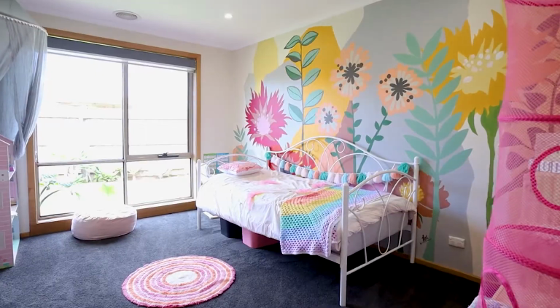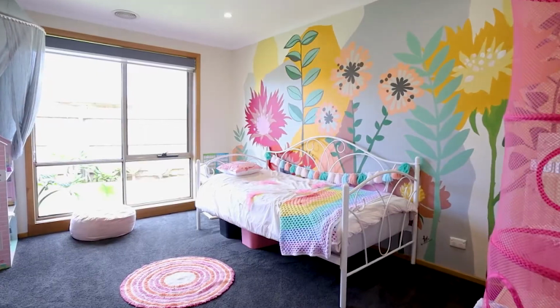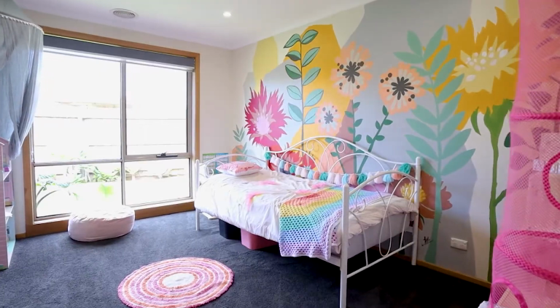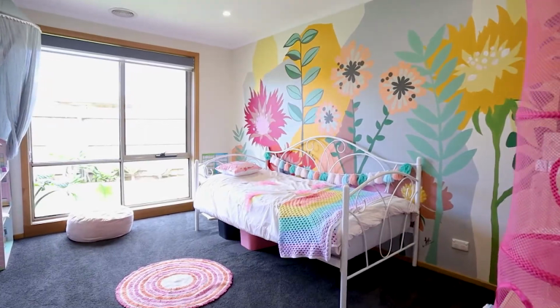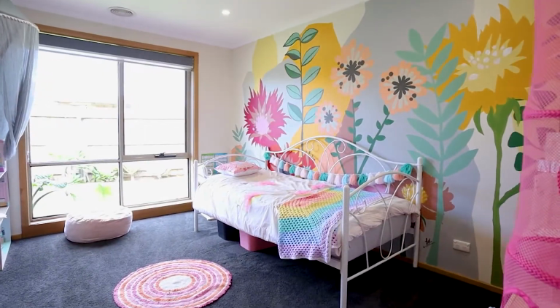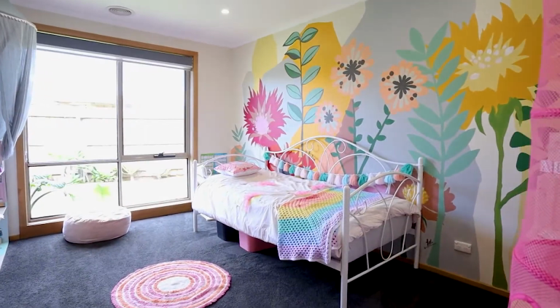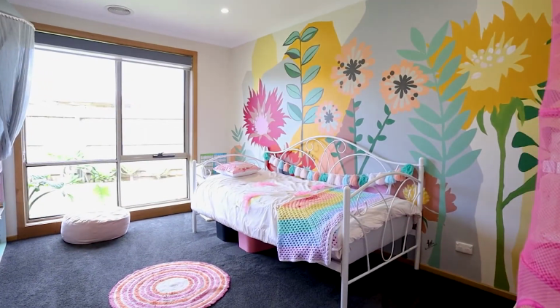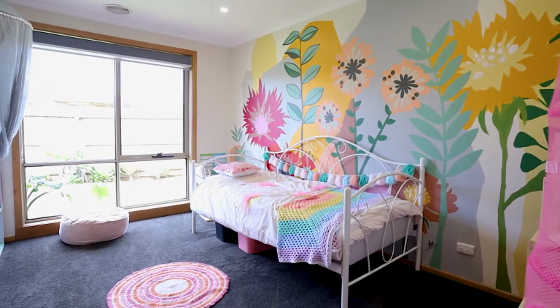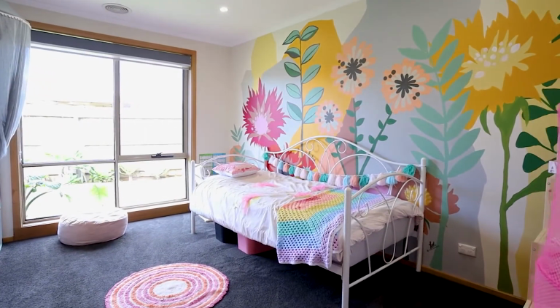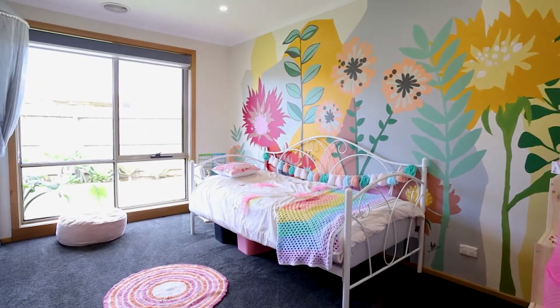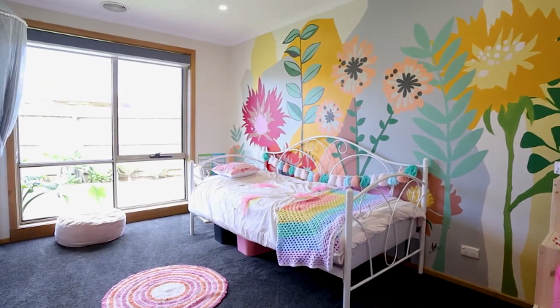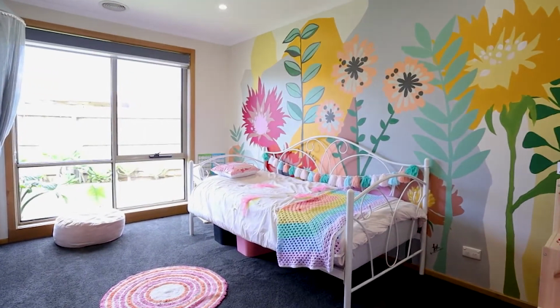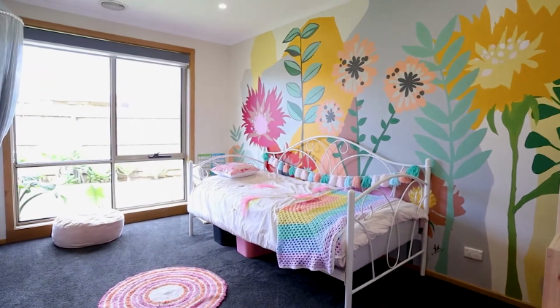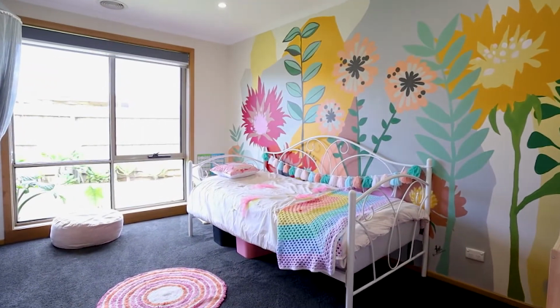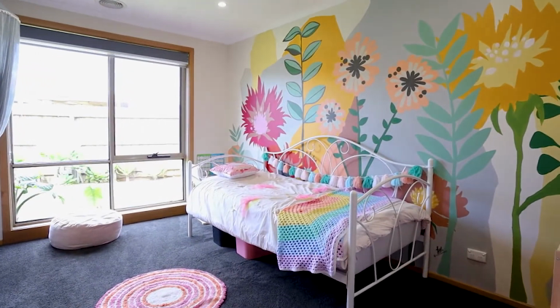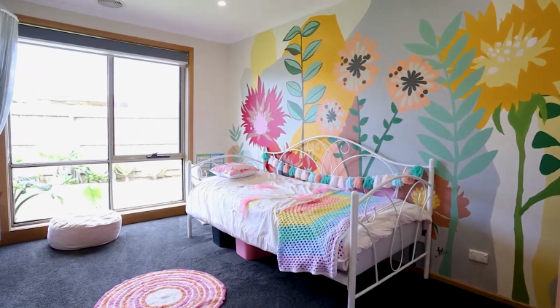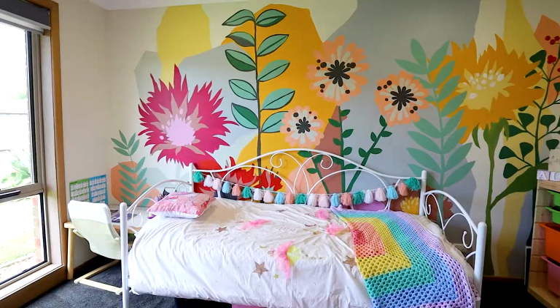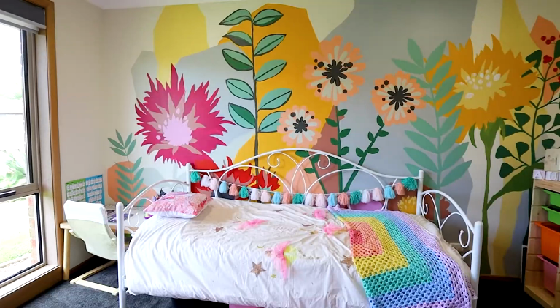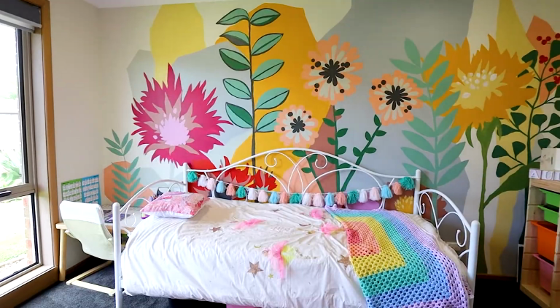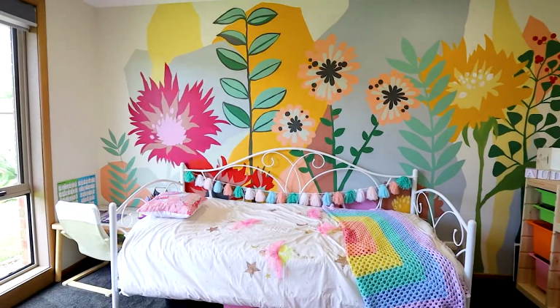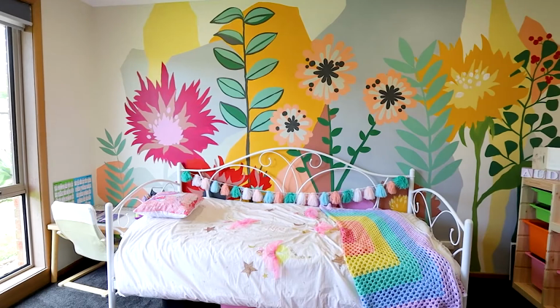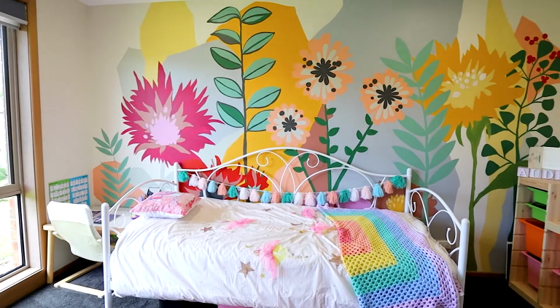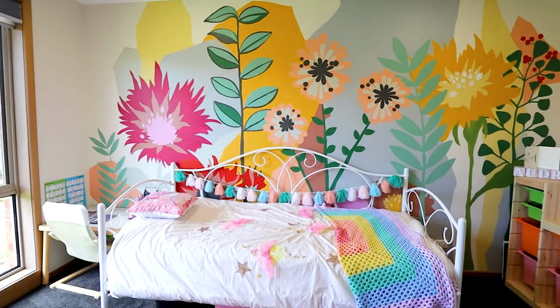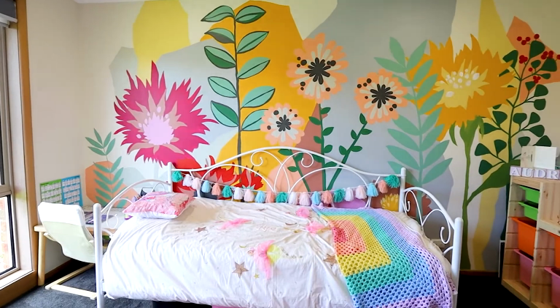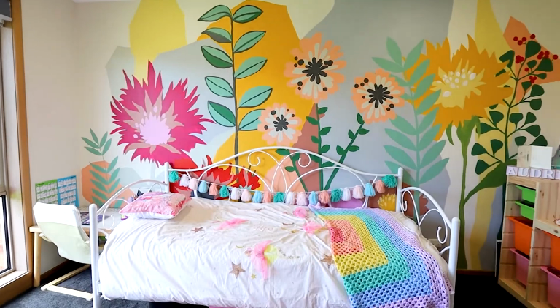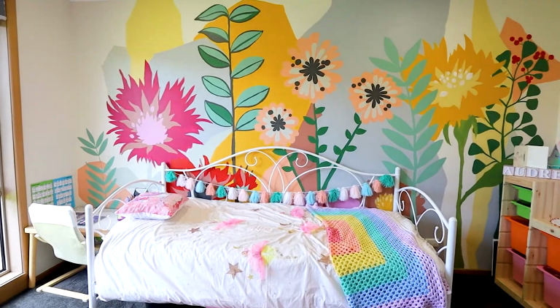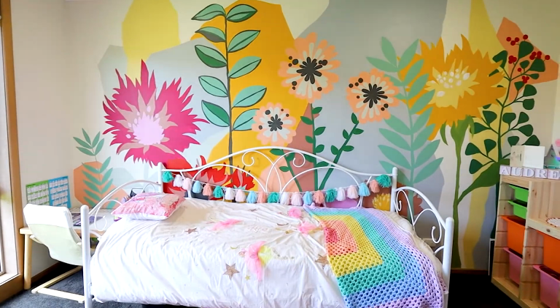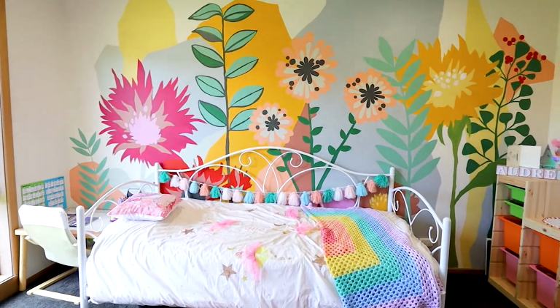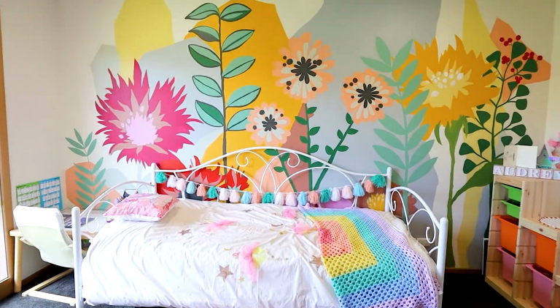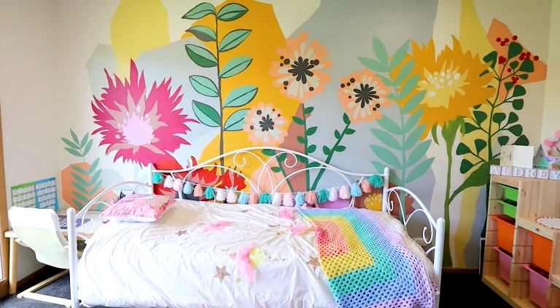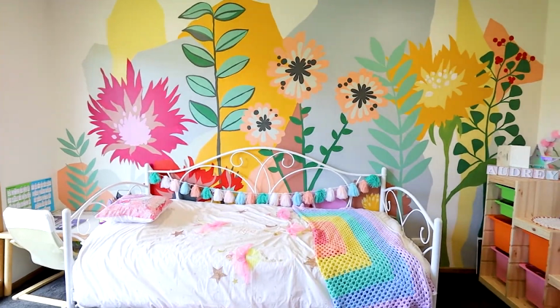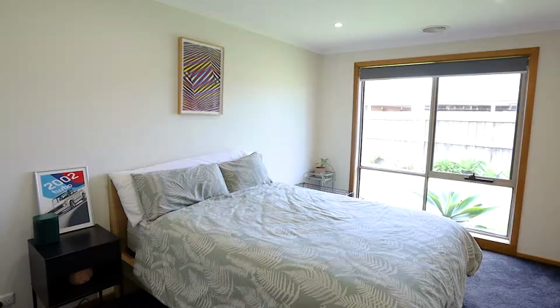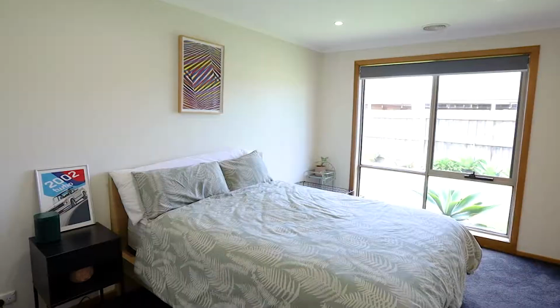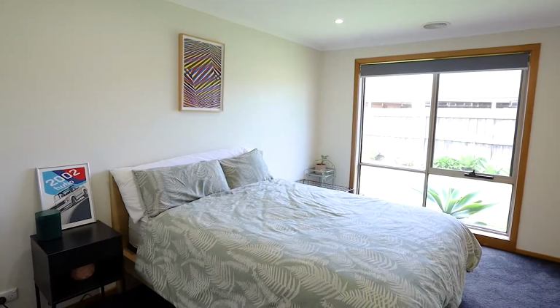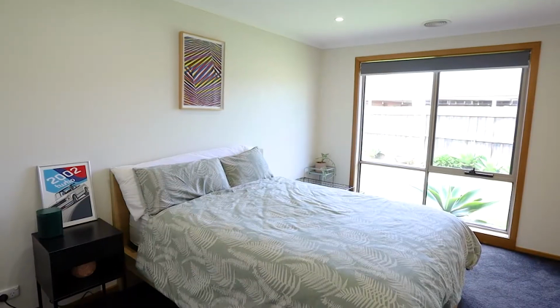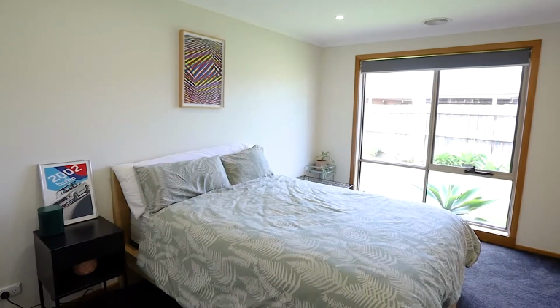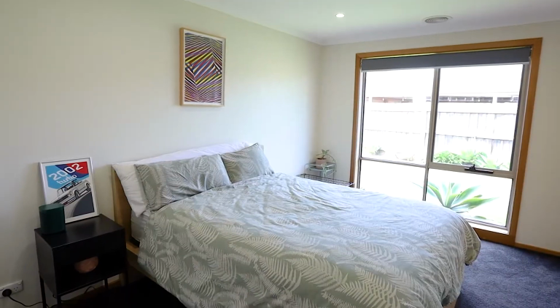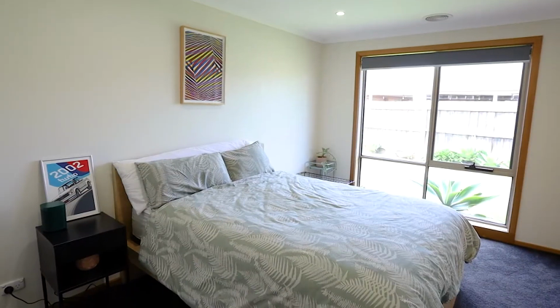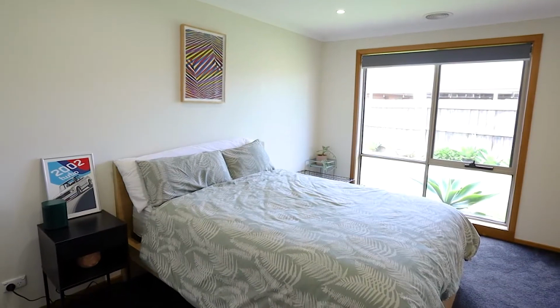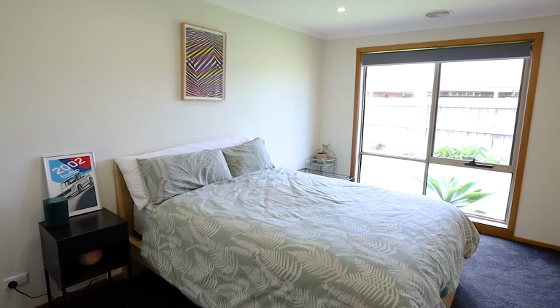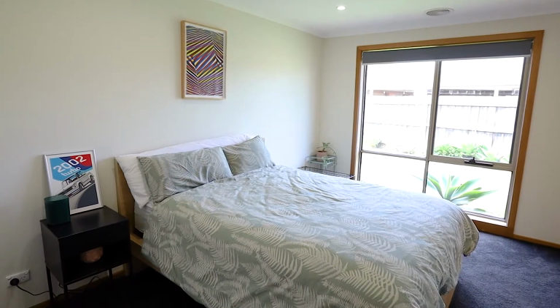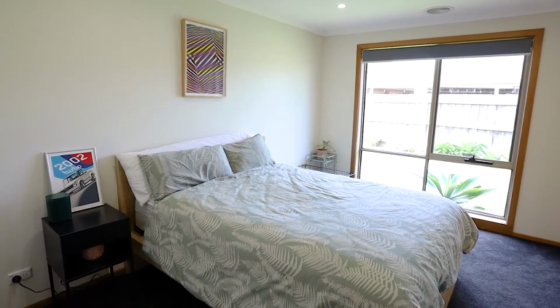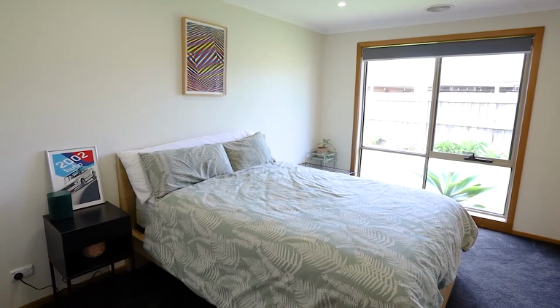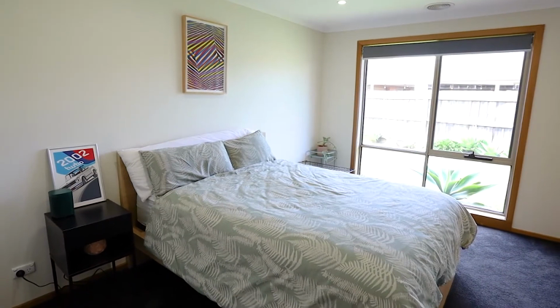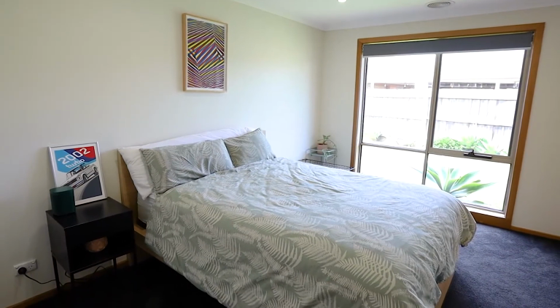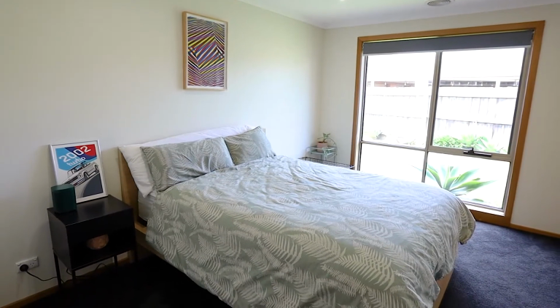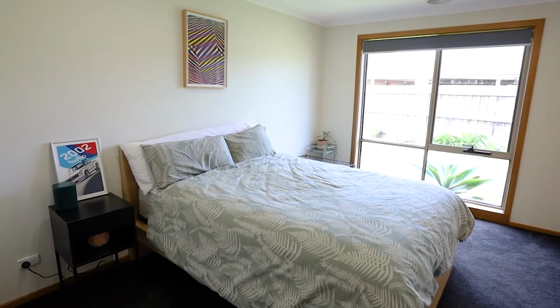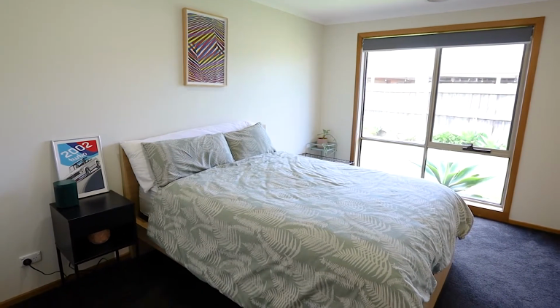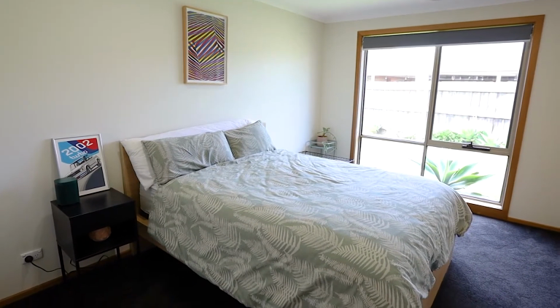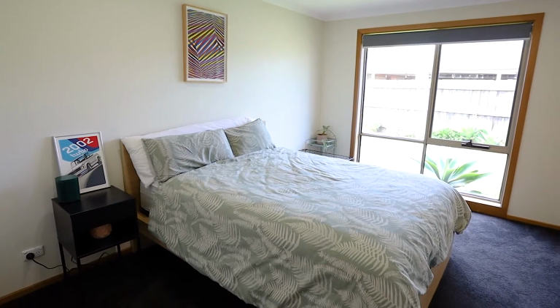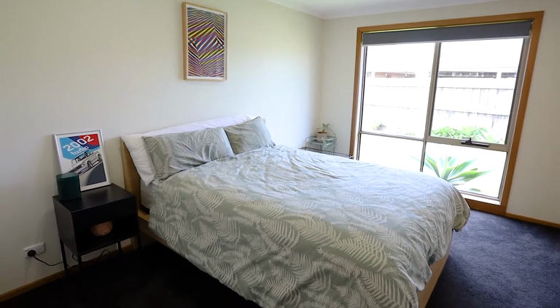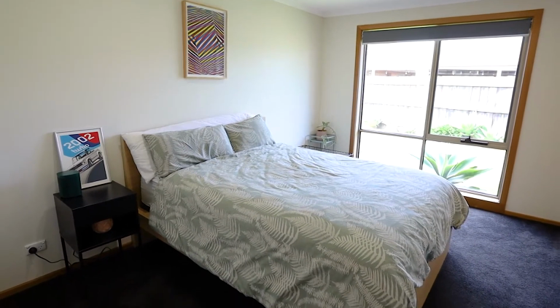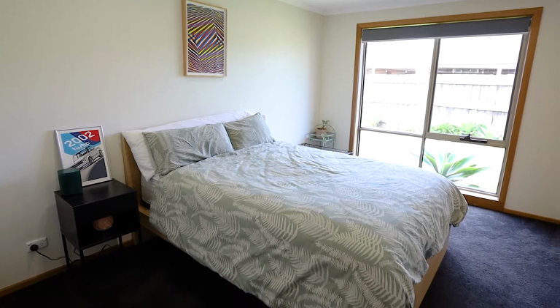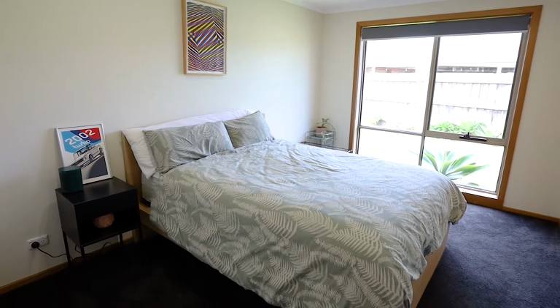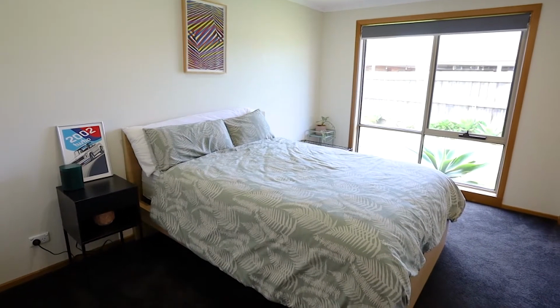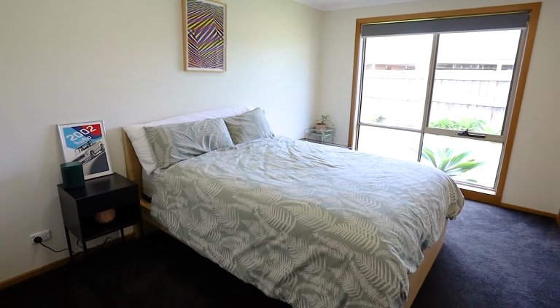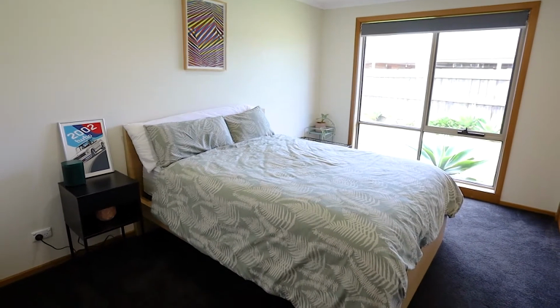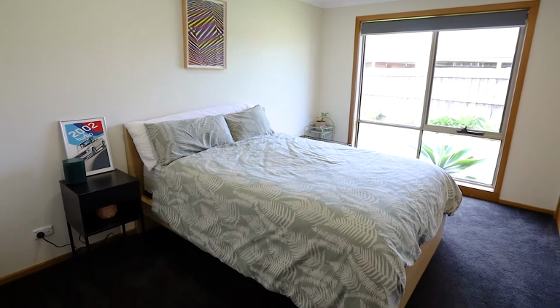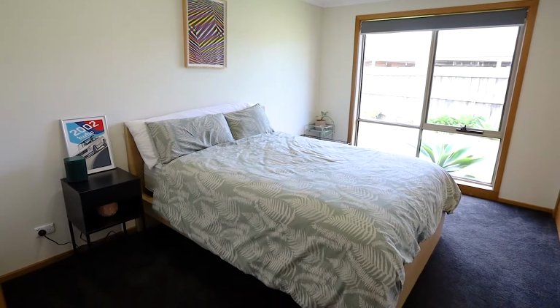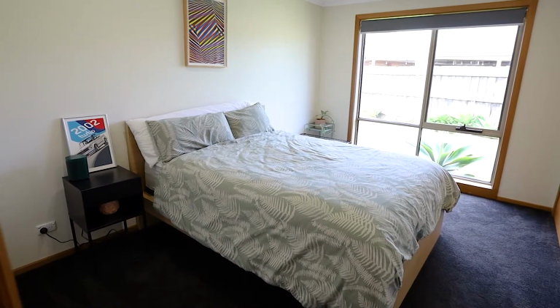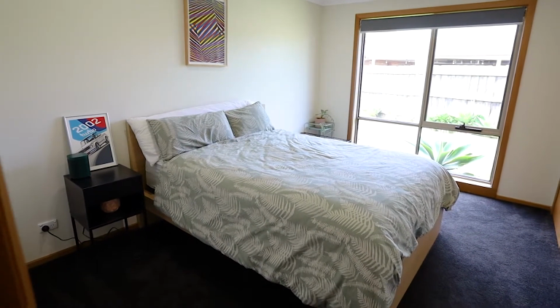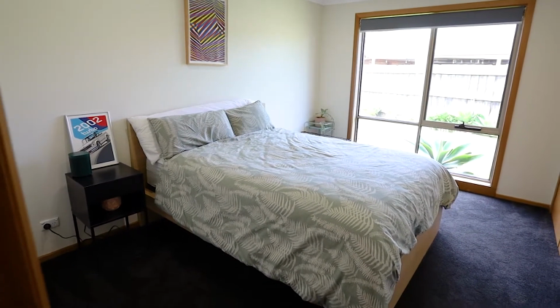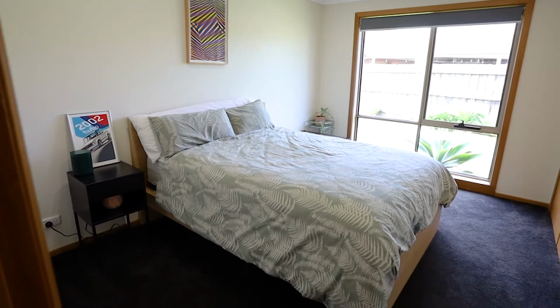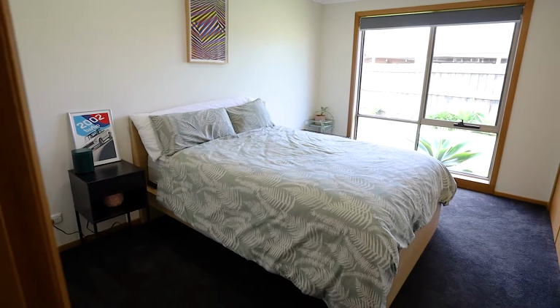Three enormous bedrooms plus a huge study which could double as a fourth — there's plenty of room for the whole family in this beautiful home.